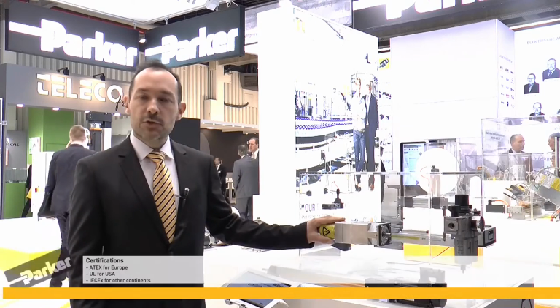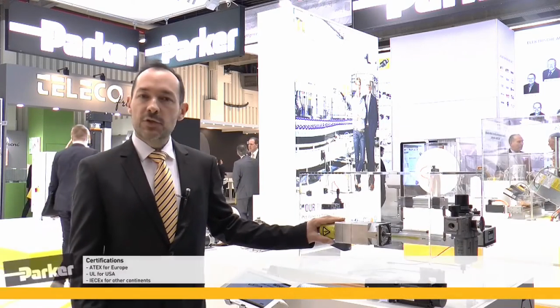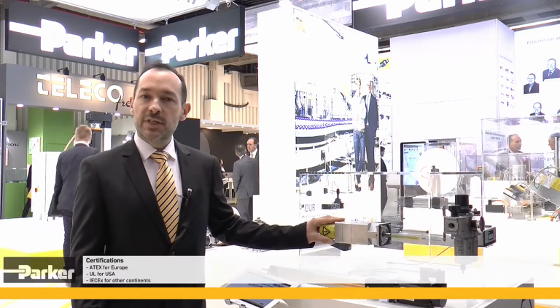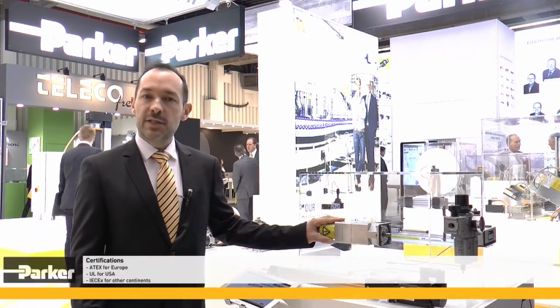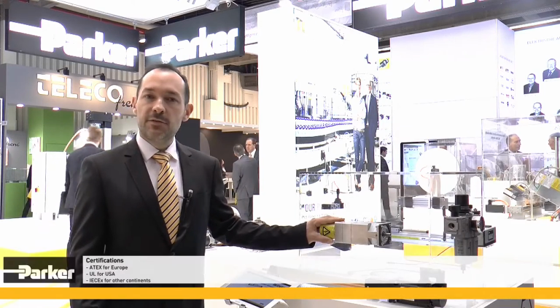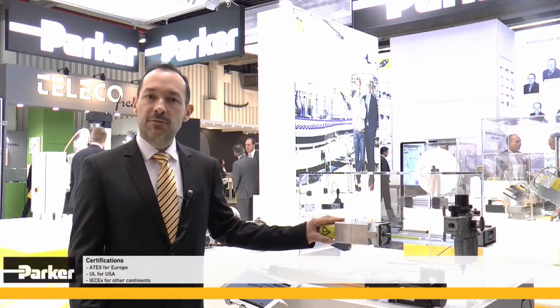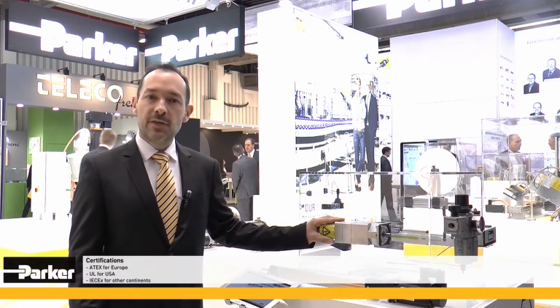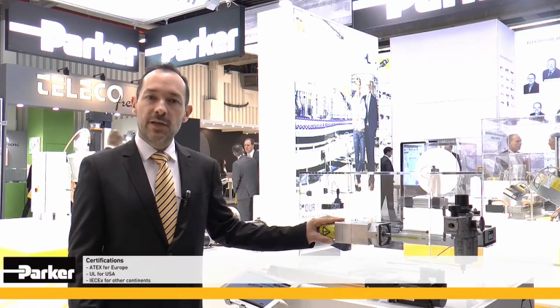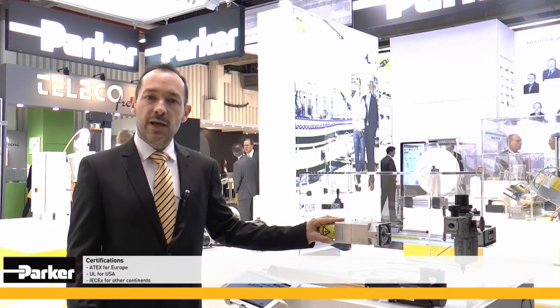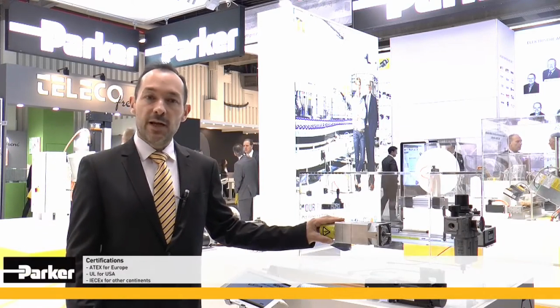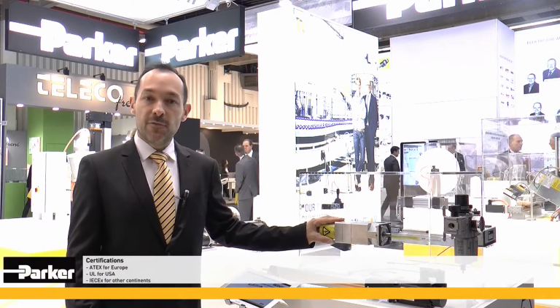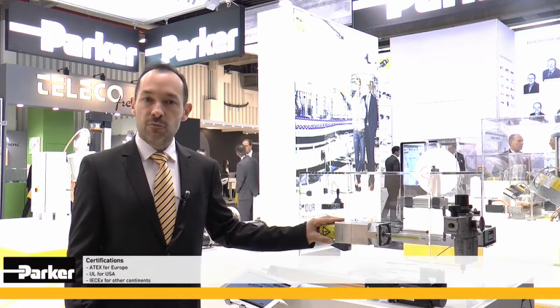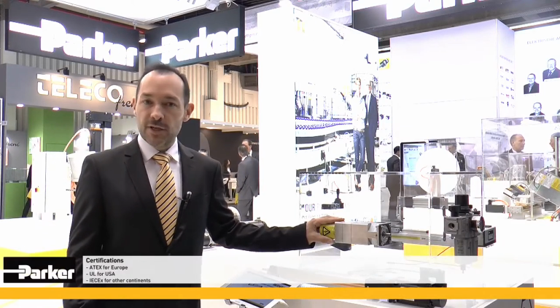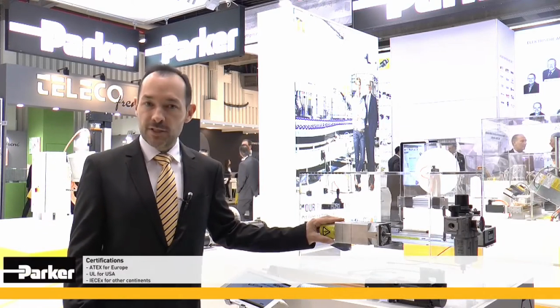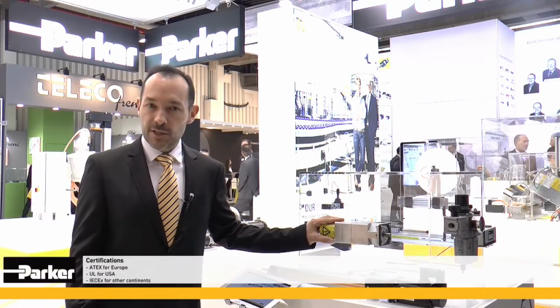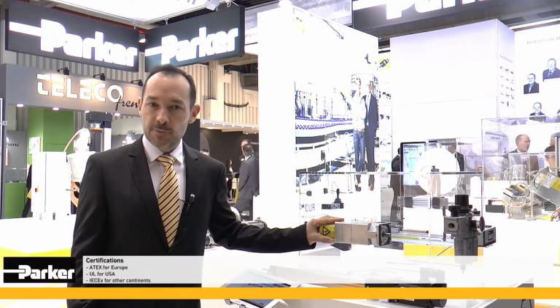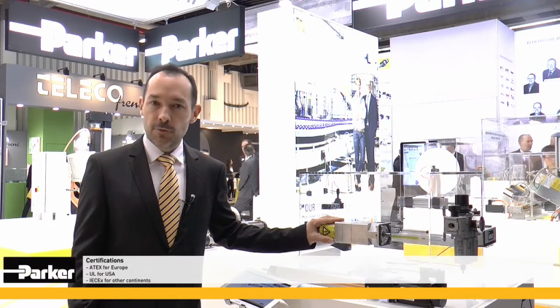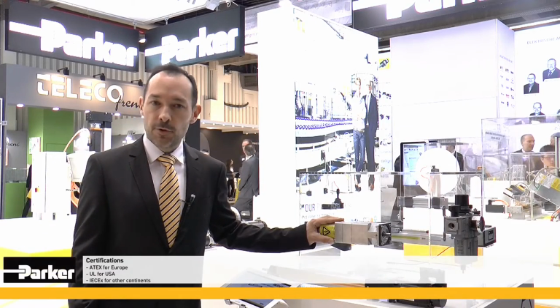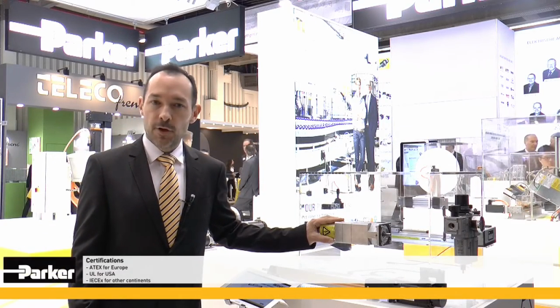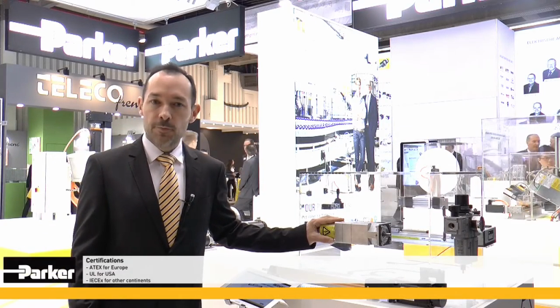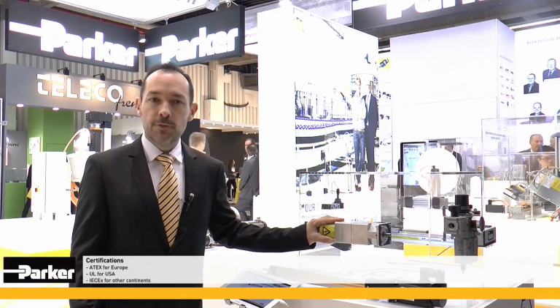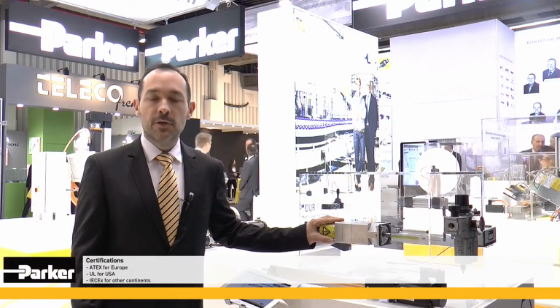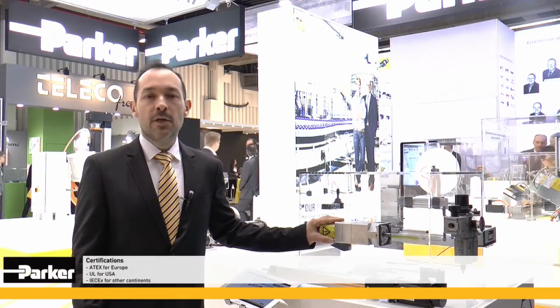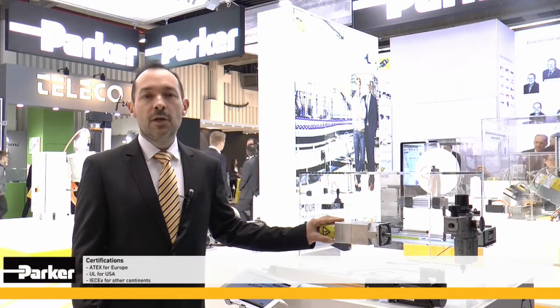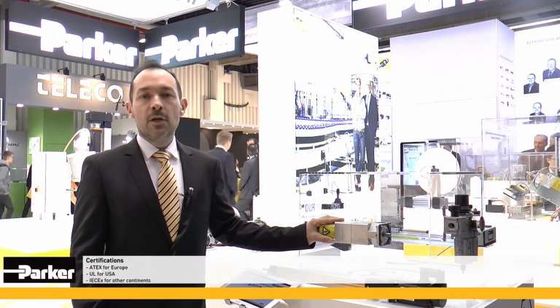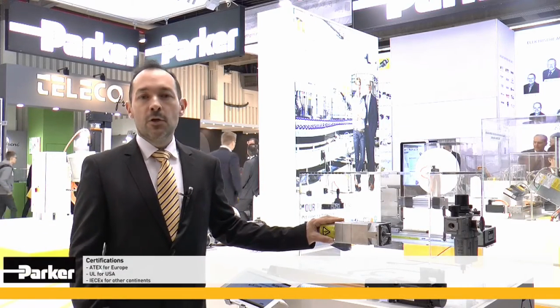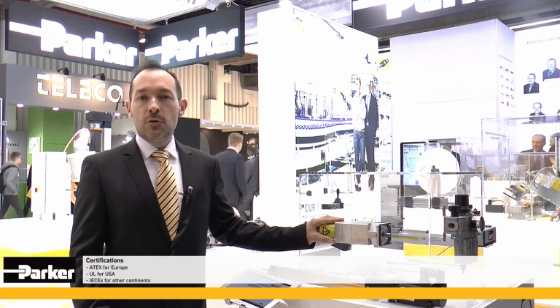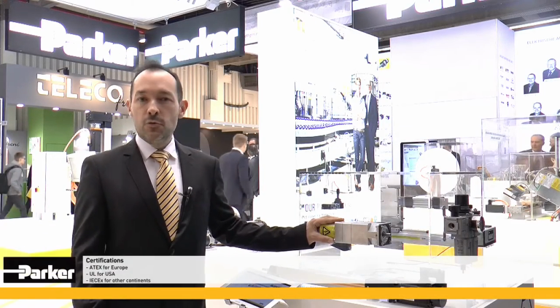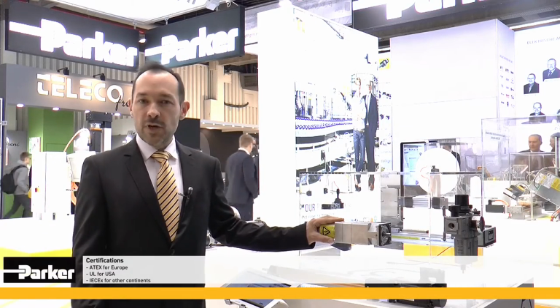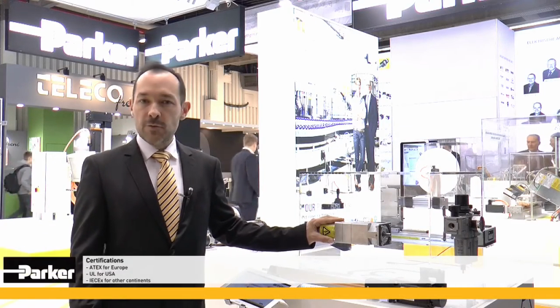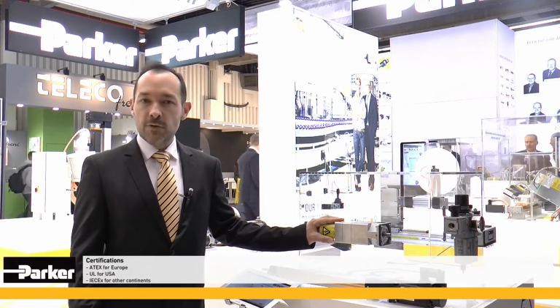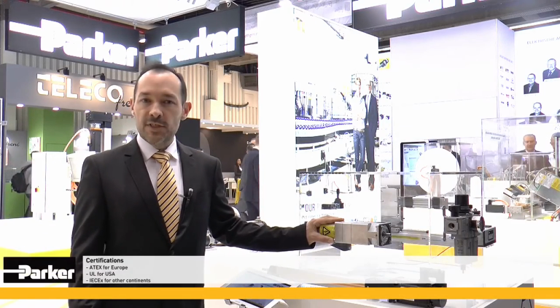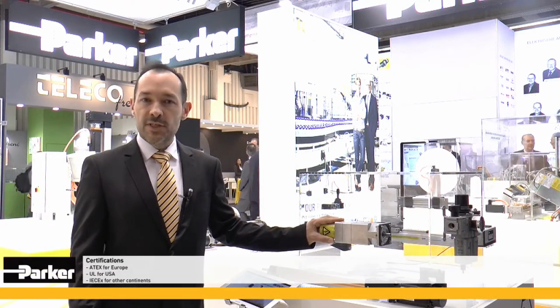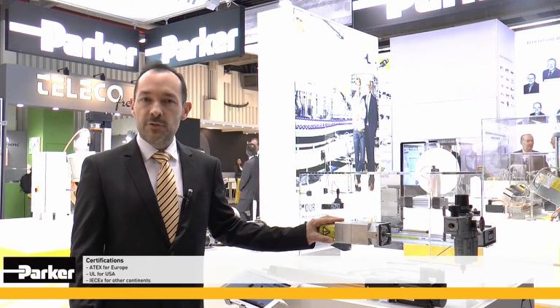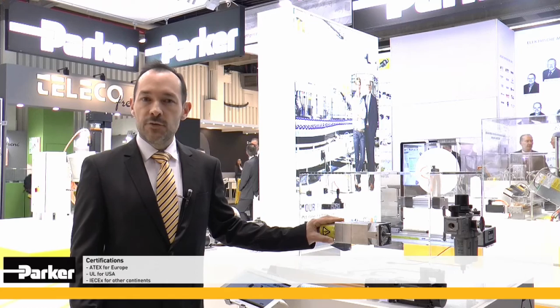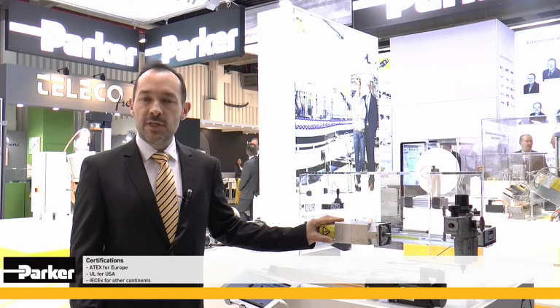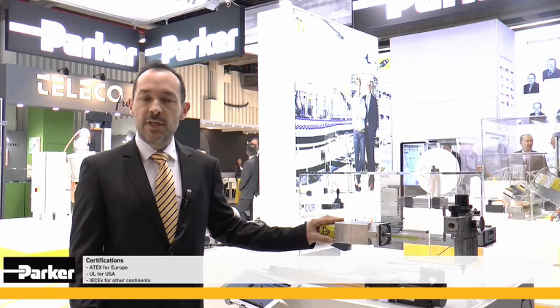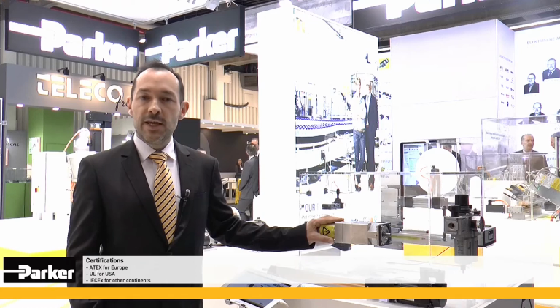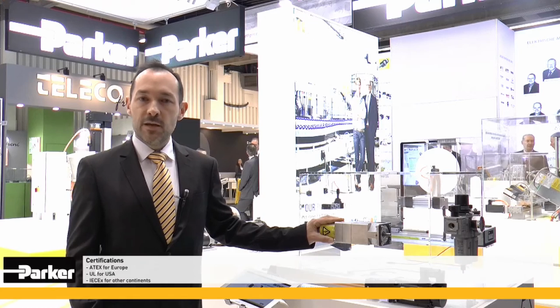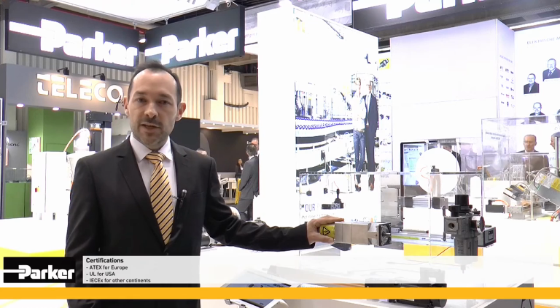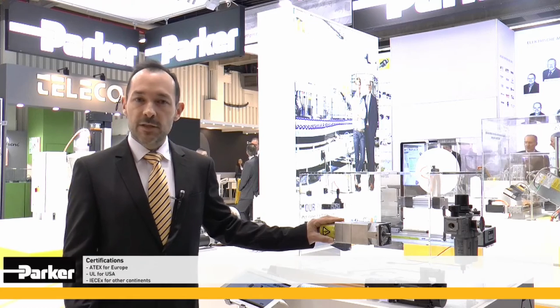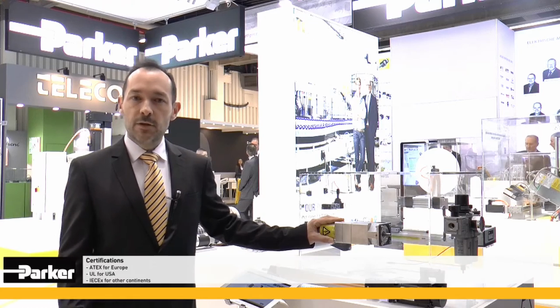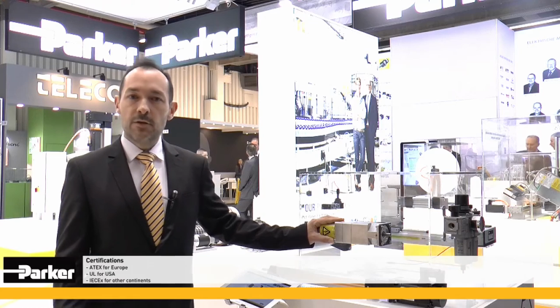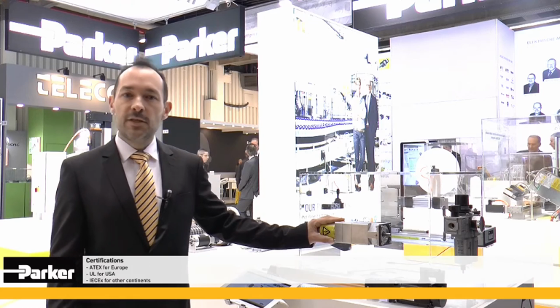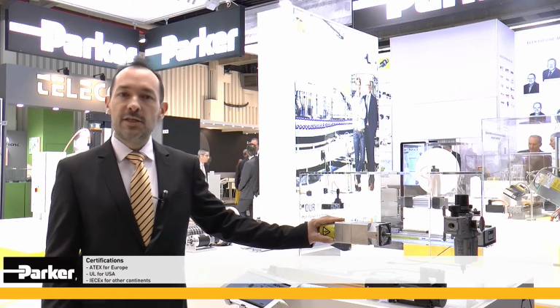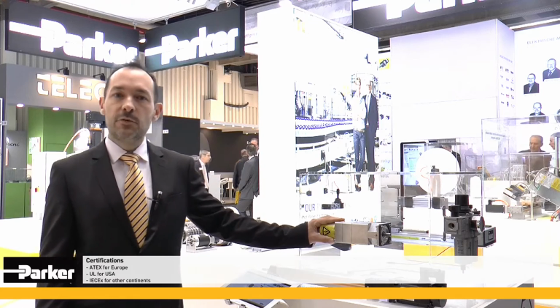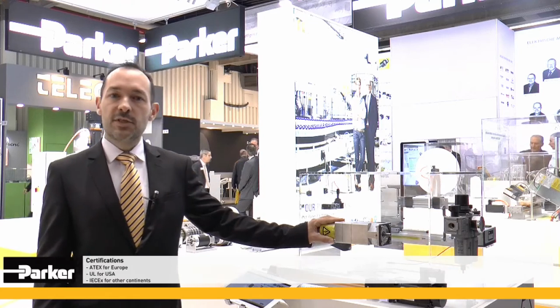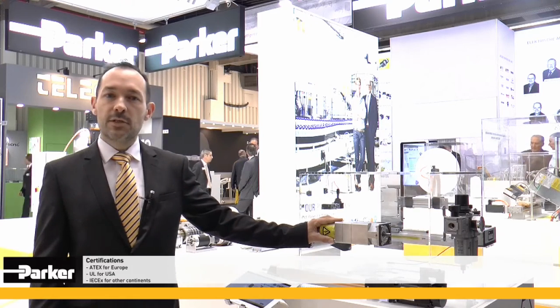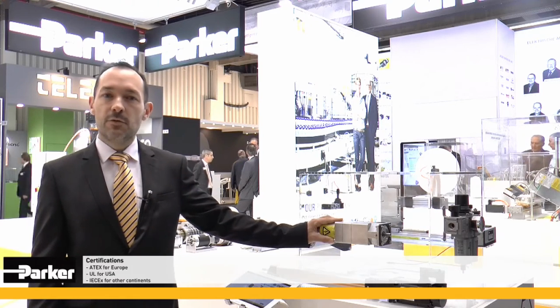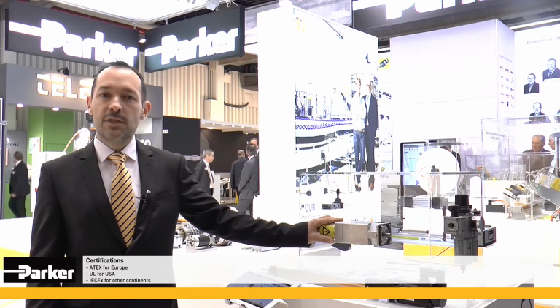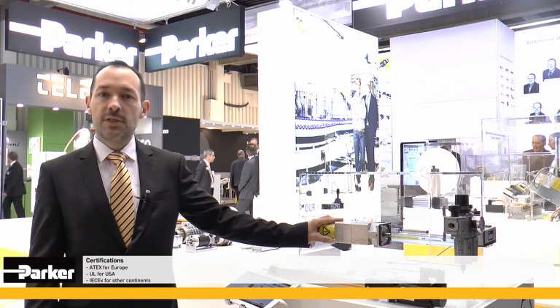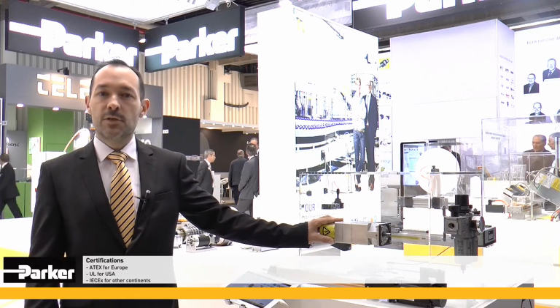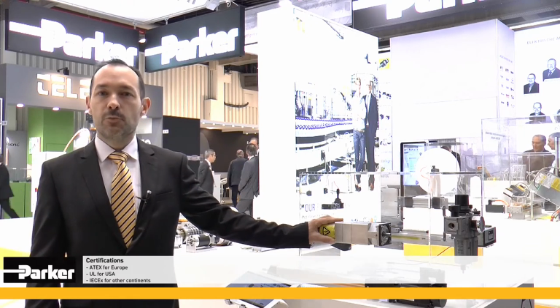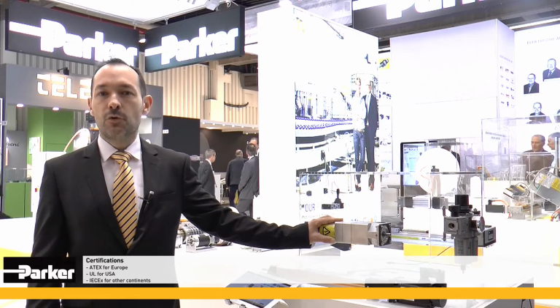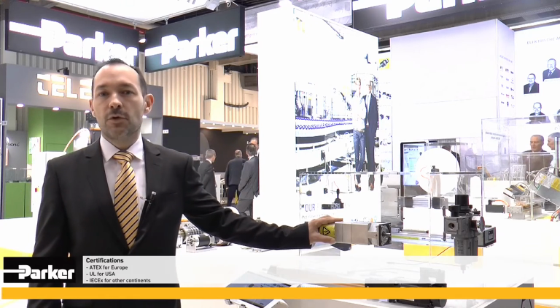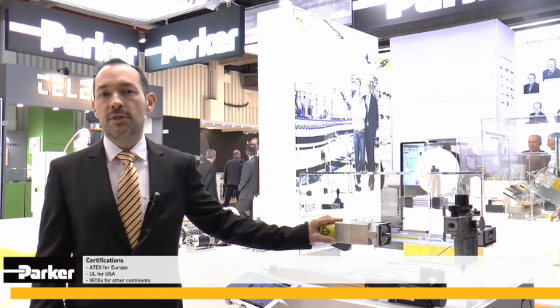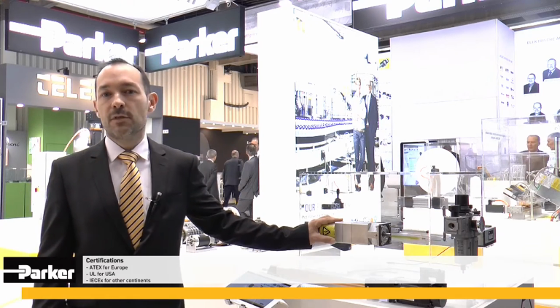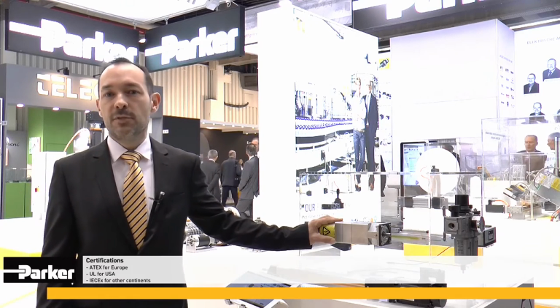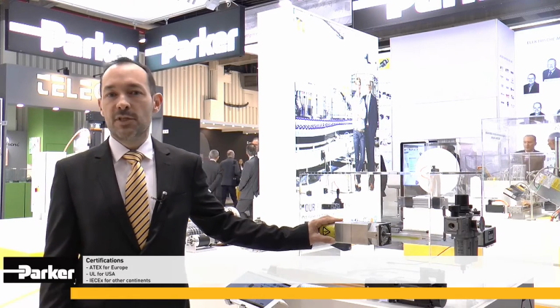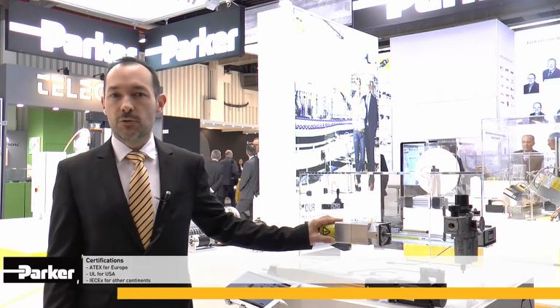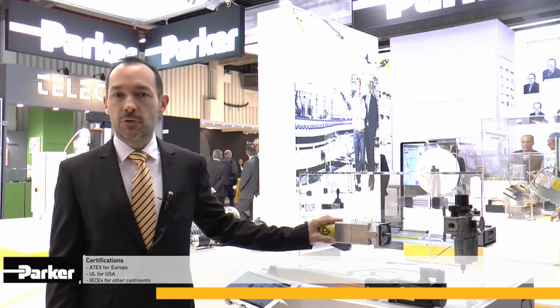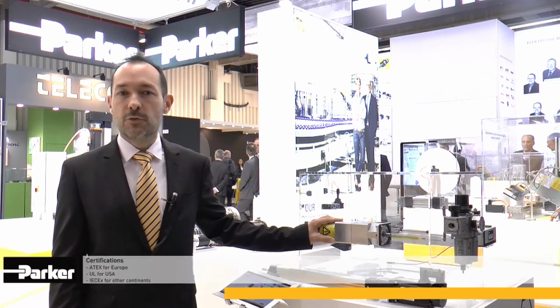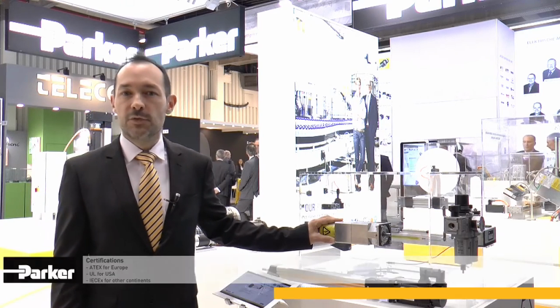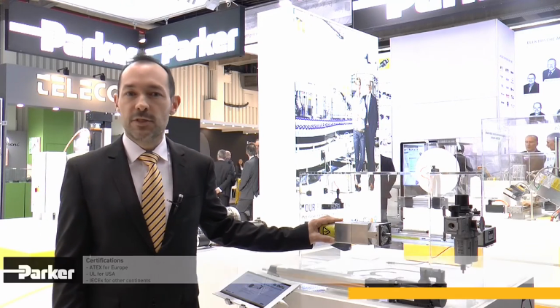Ces gammes sont certifiées à la fois ATEX pour l'Europe, UL pour les États-Unis, et maintenant IECEx pour l'ensemble des autres continents.